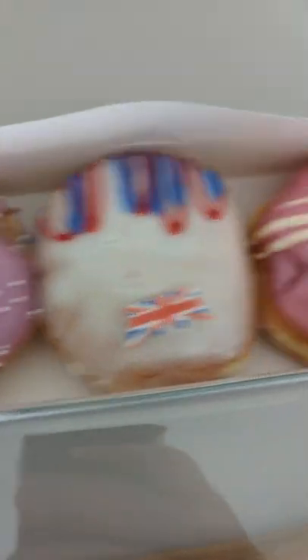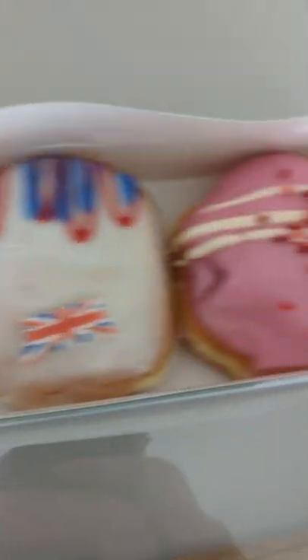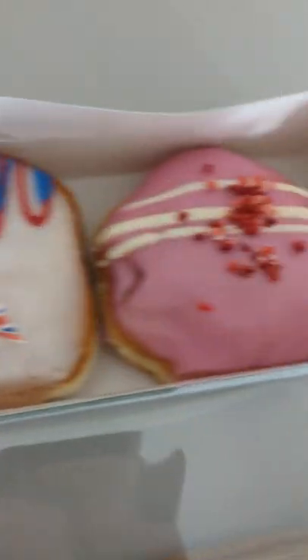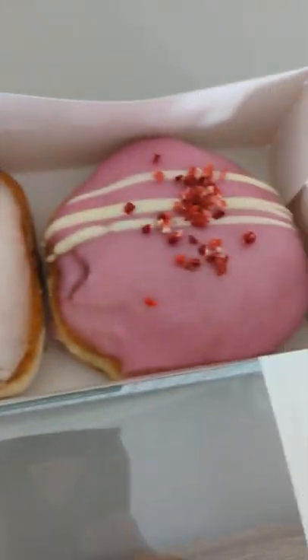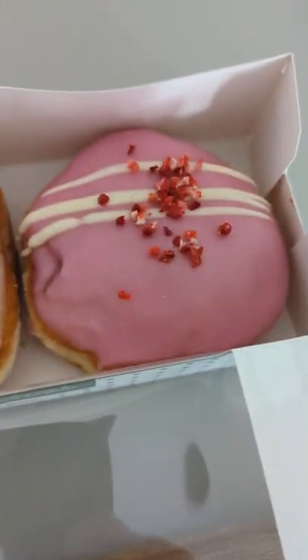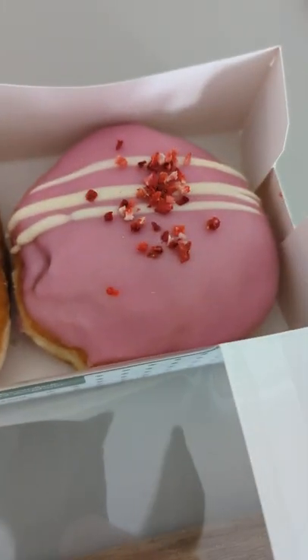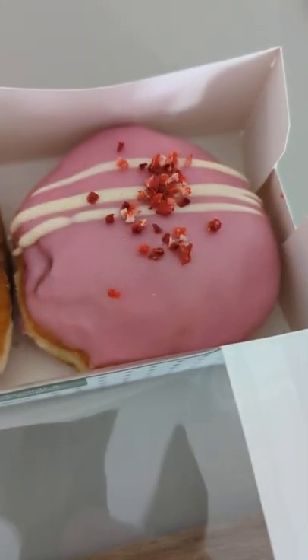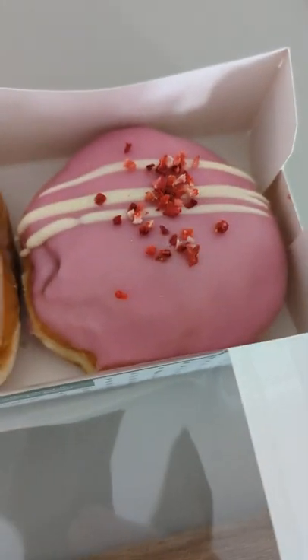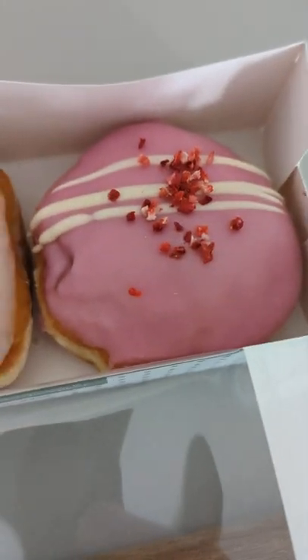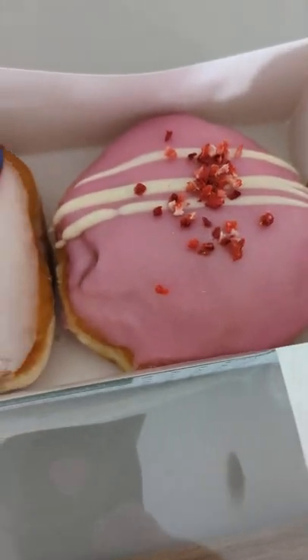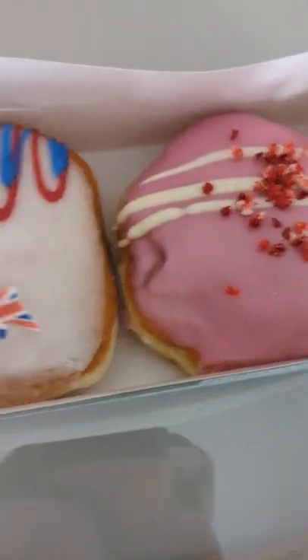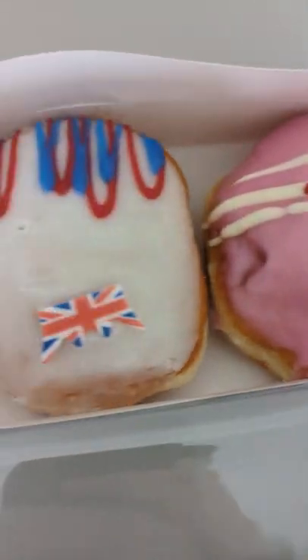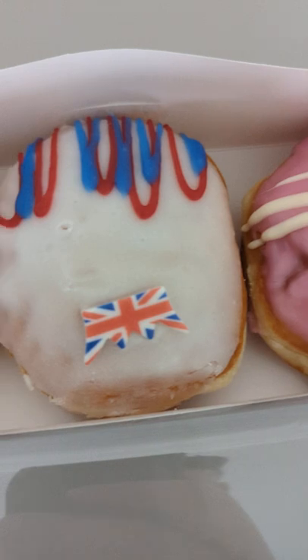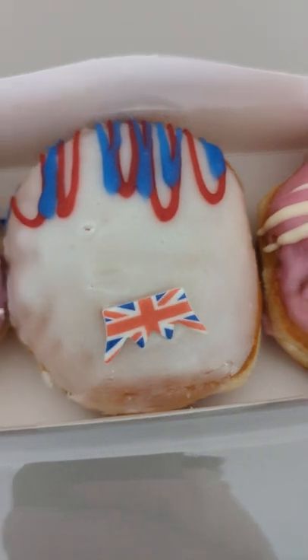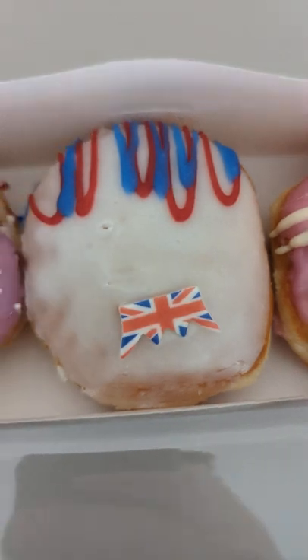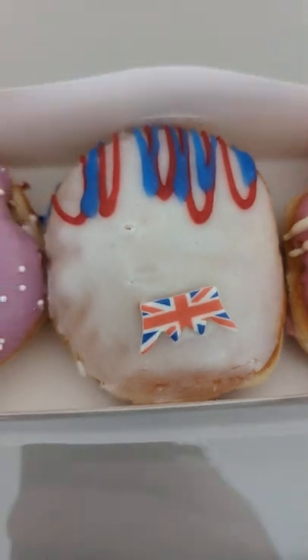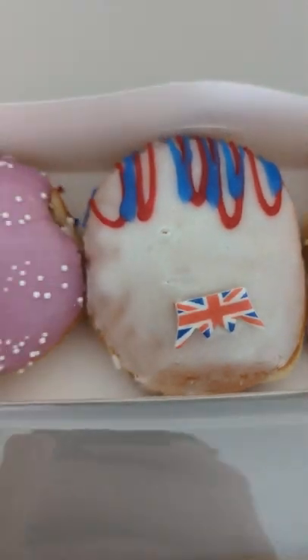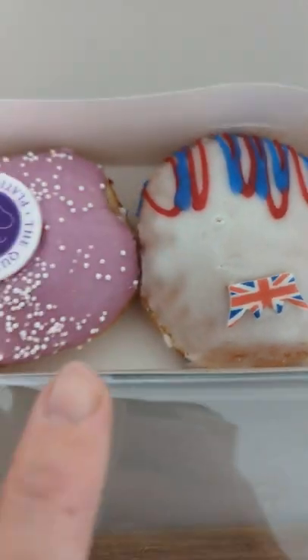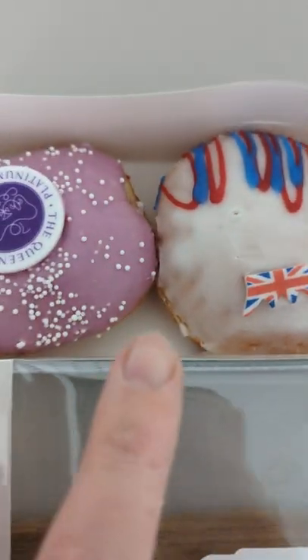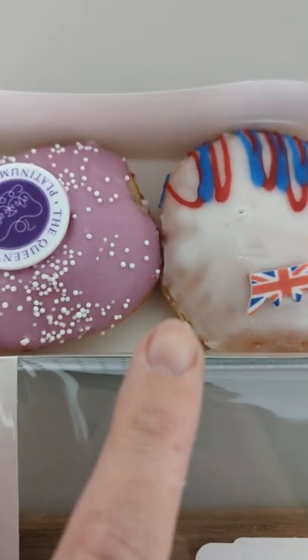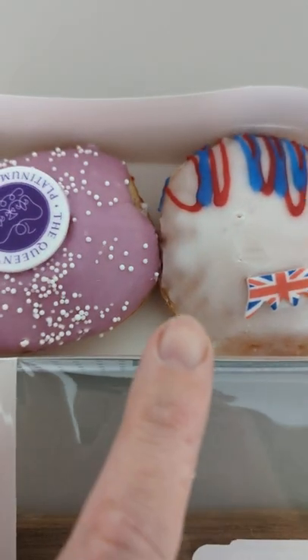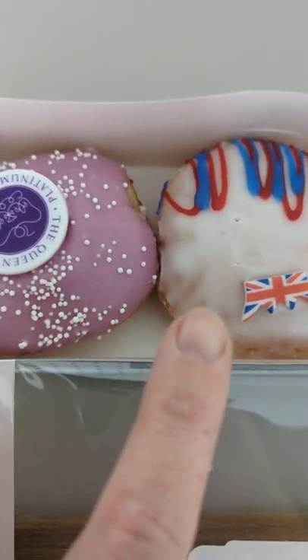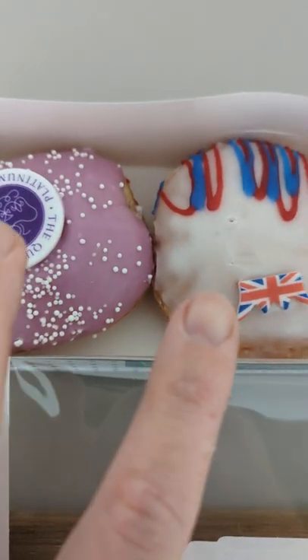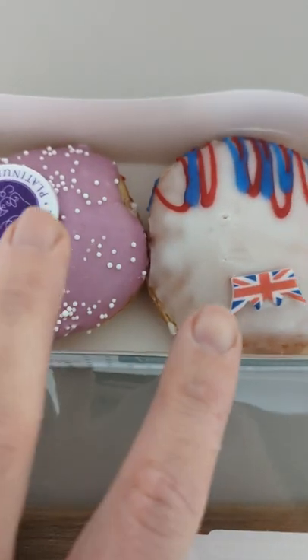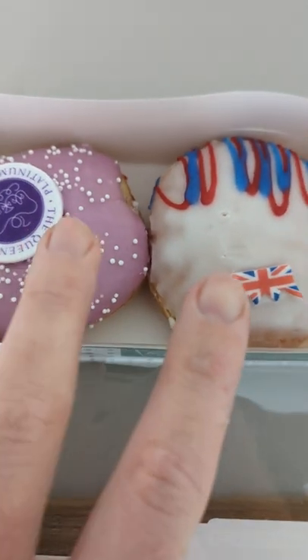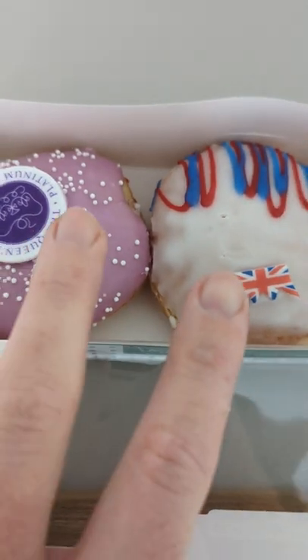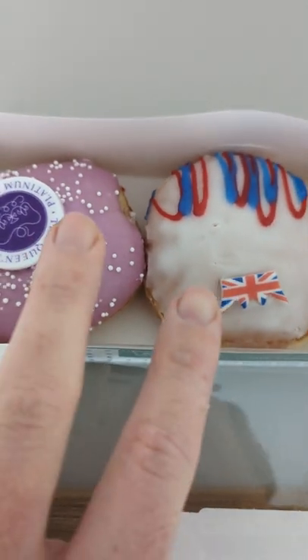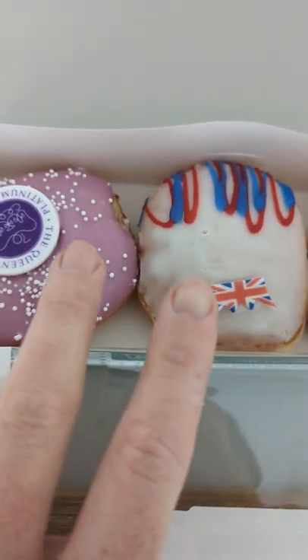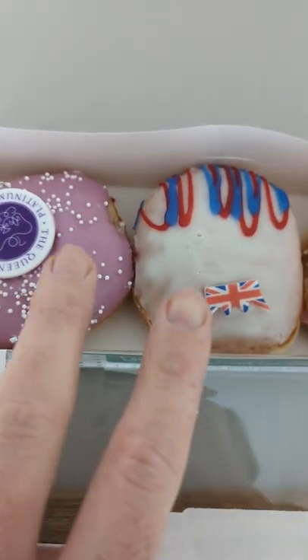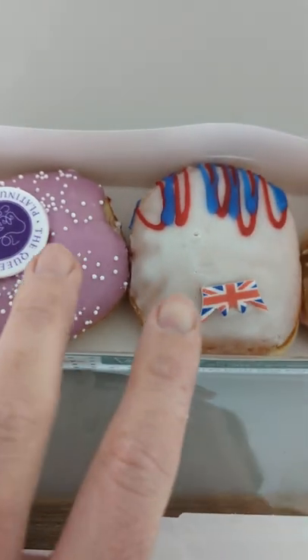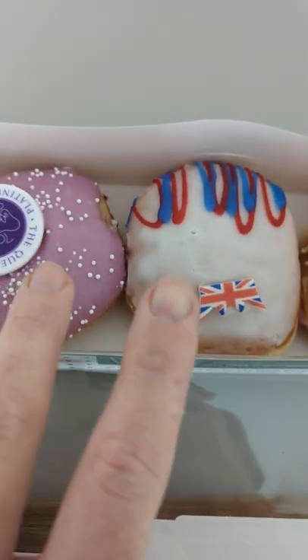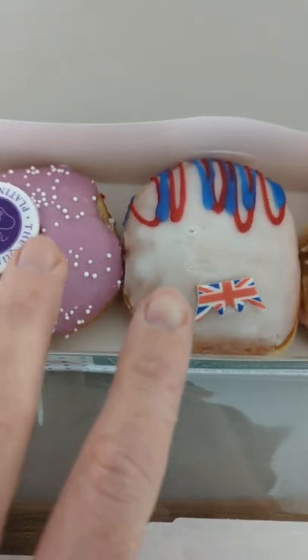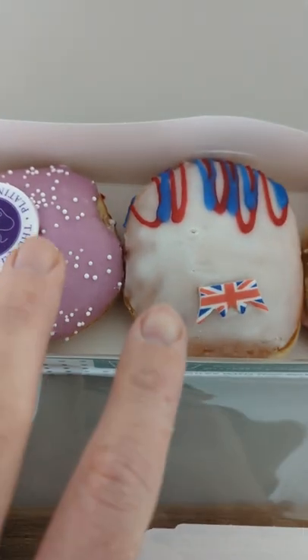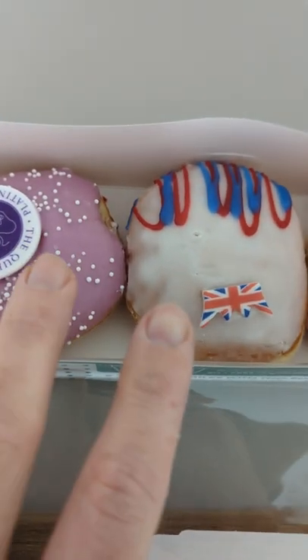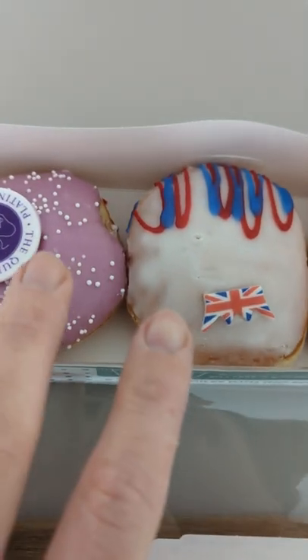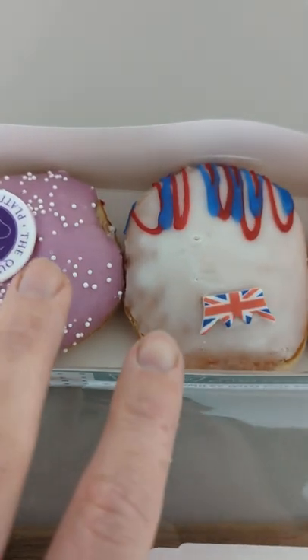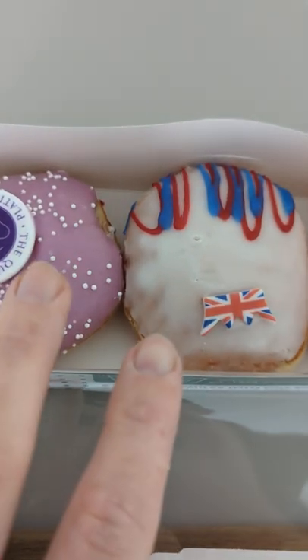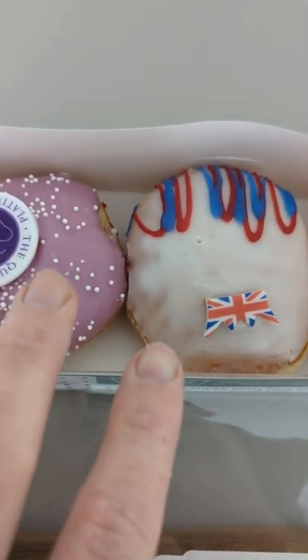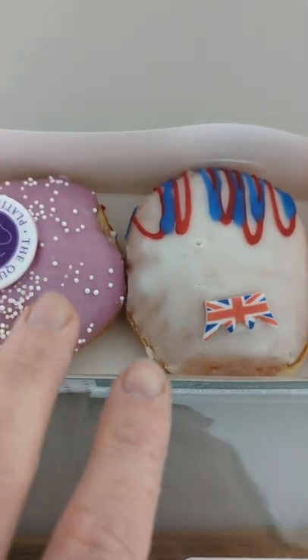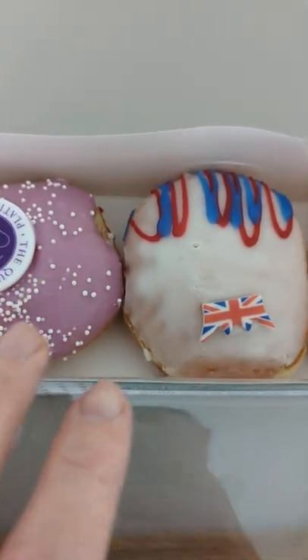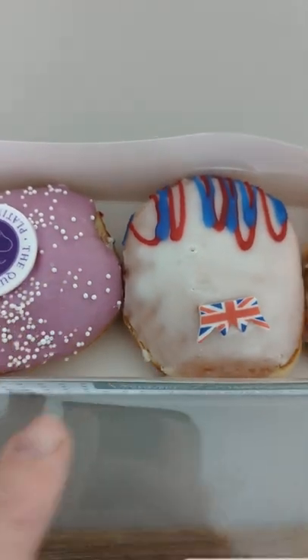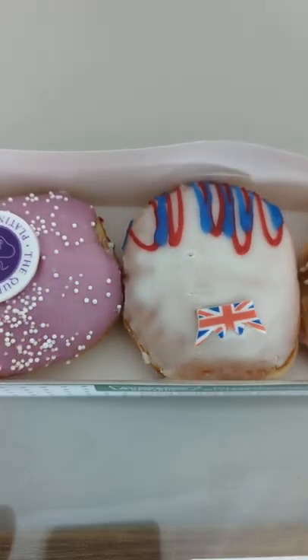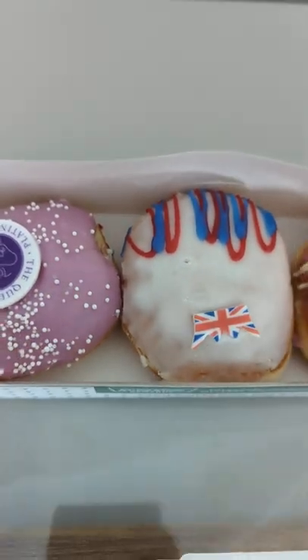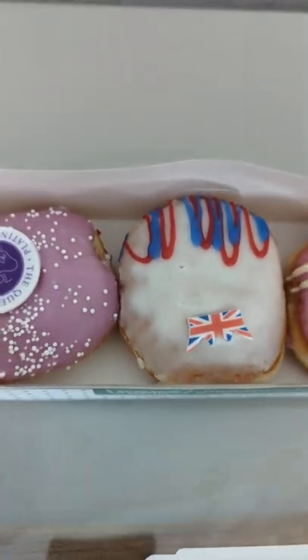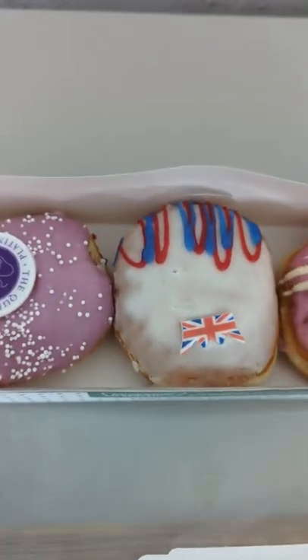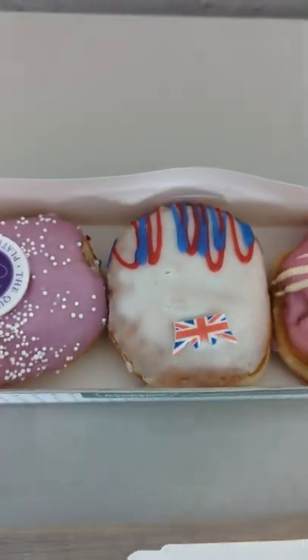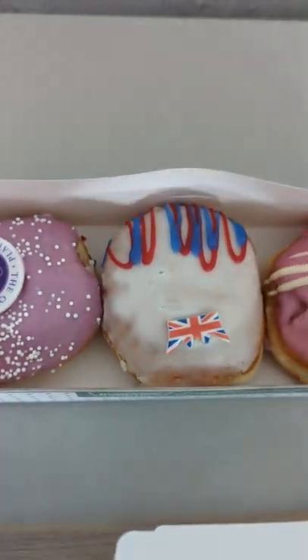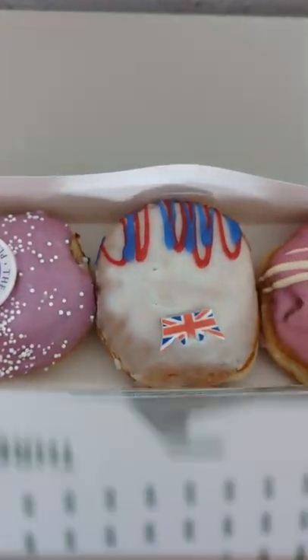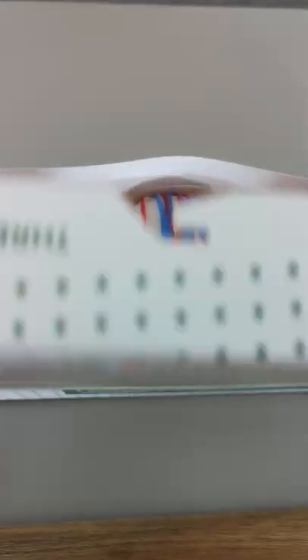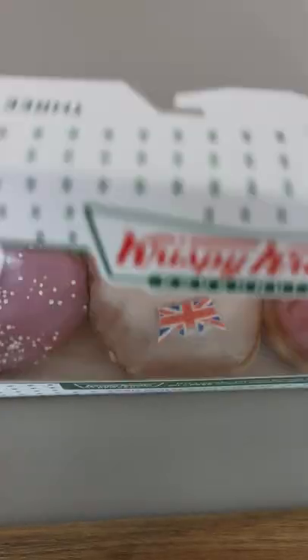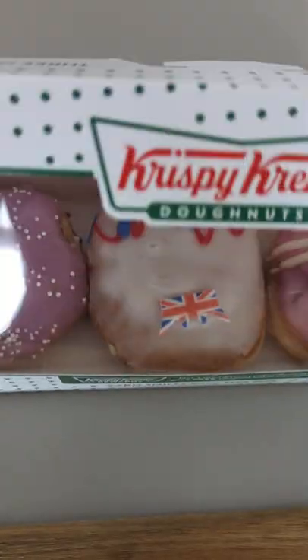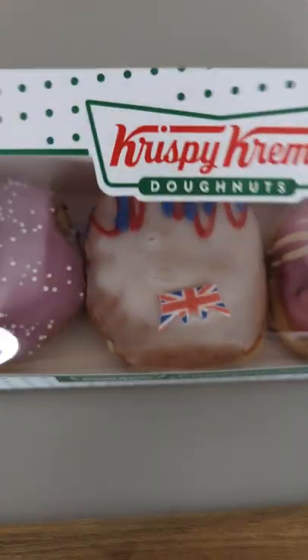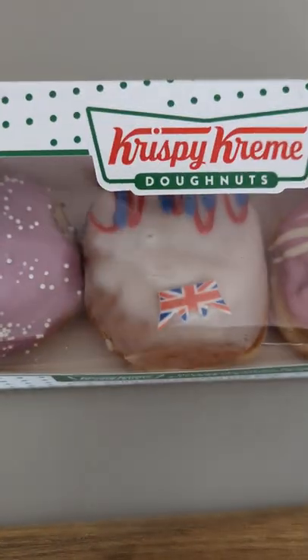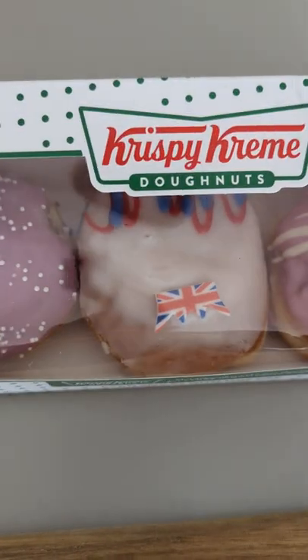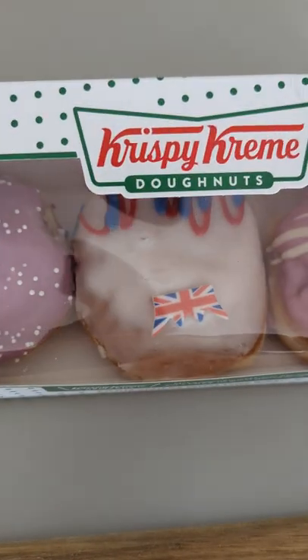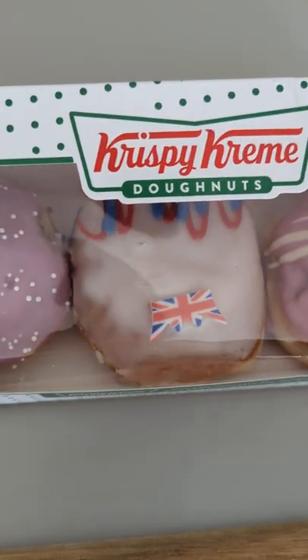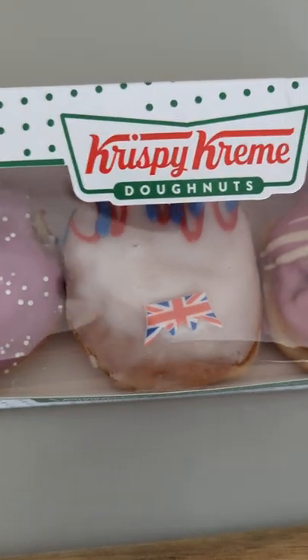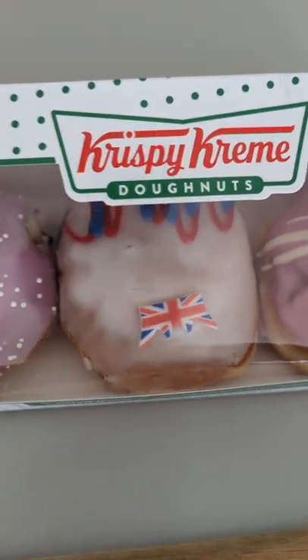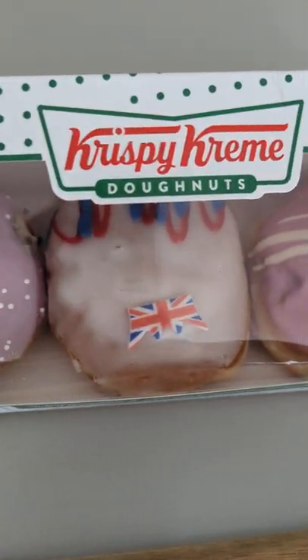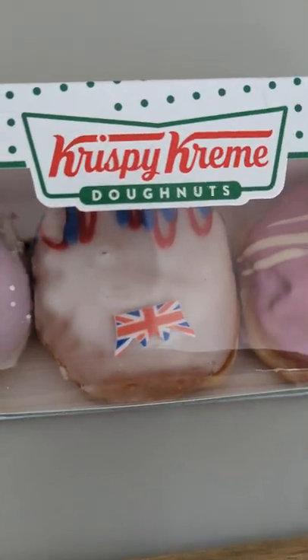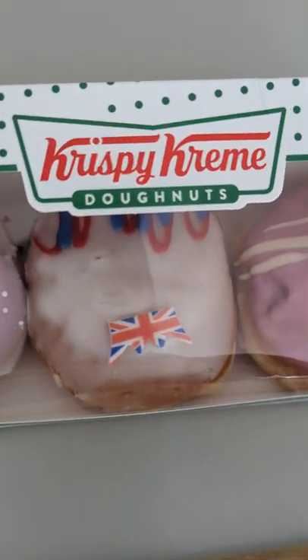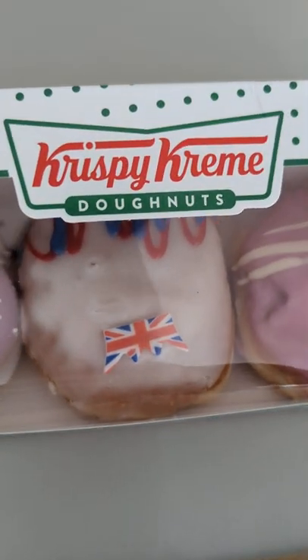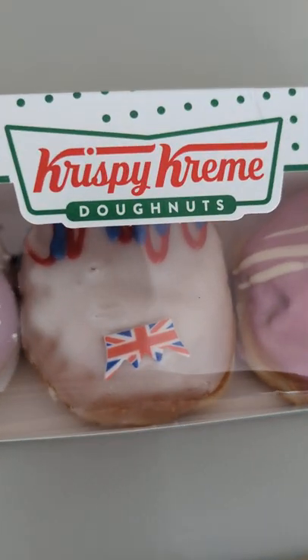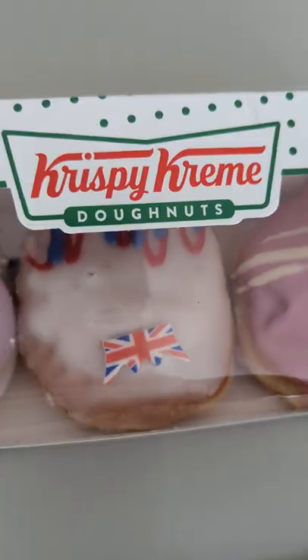I don't know what flavor that one is, but I think one of these is strawberry and one of these is raspberry. Well done there, Krispy Kreme!